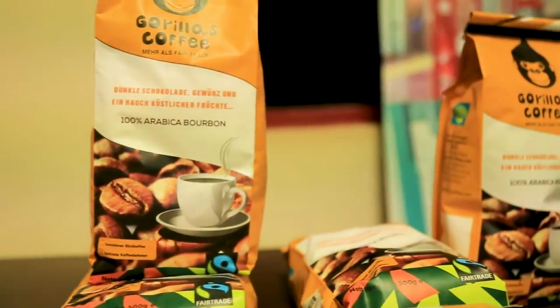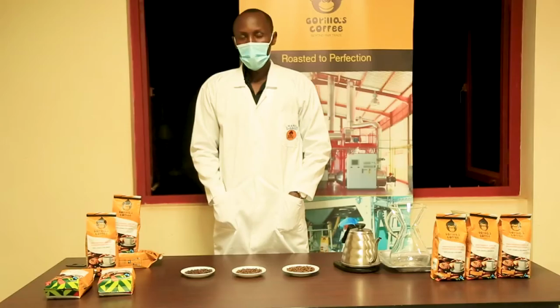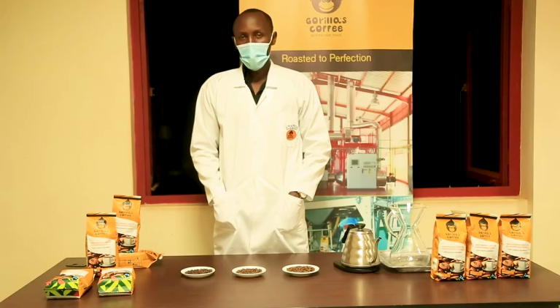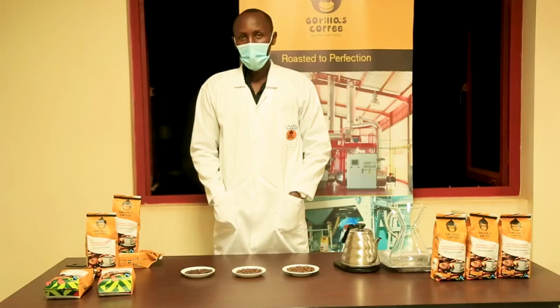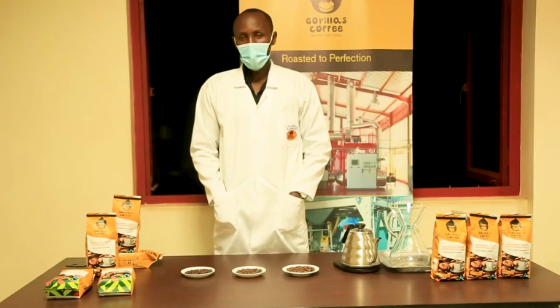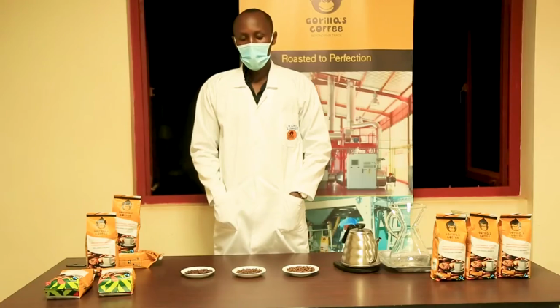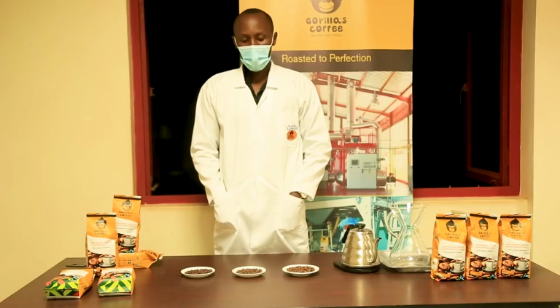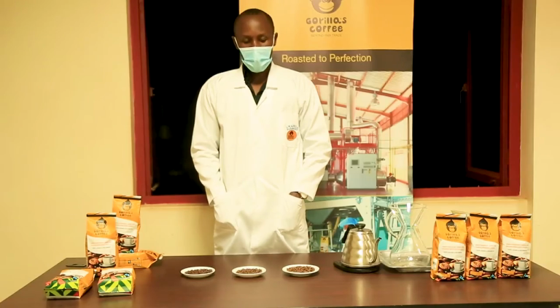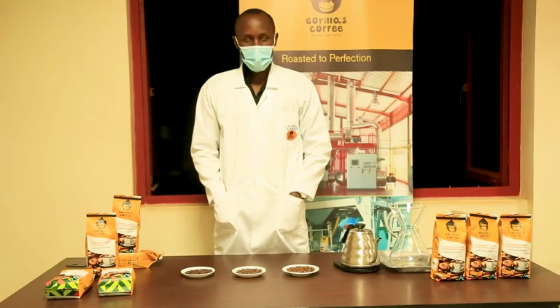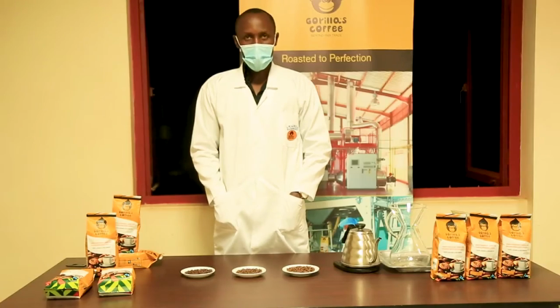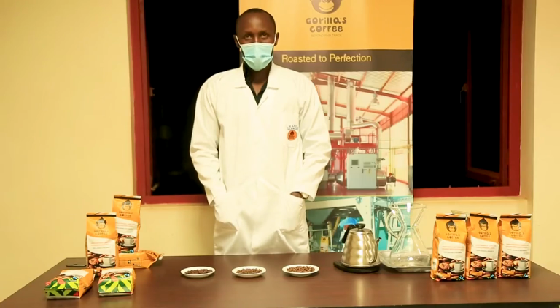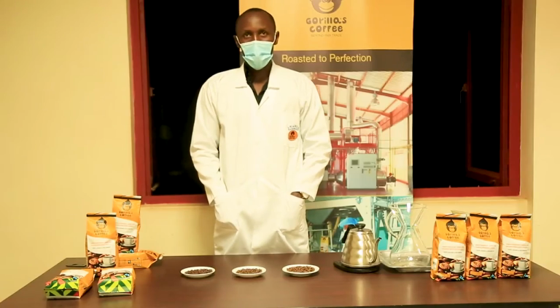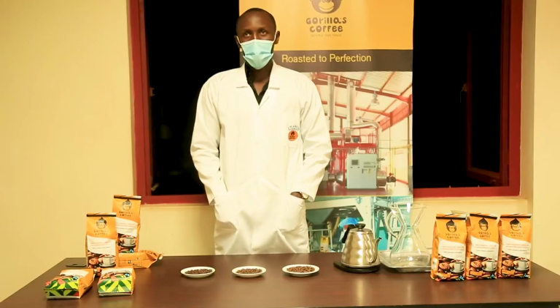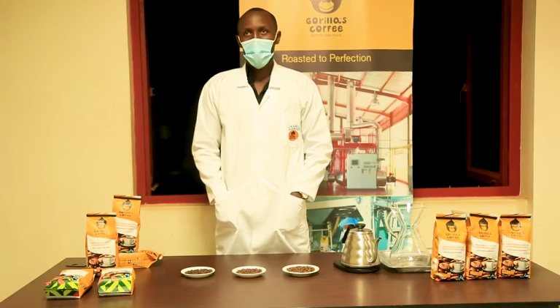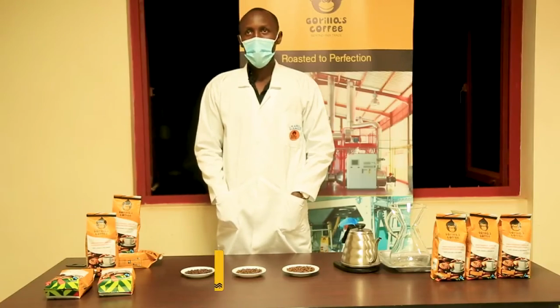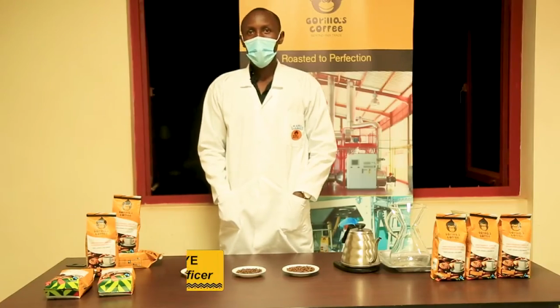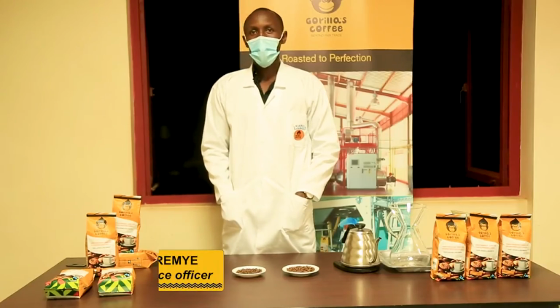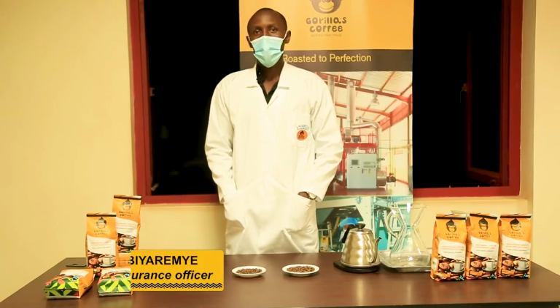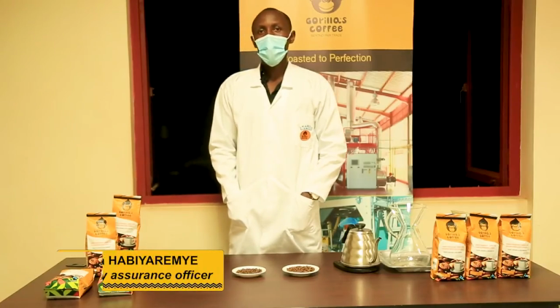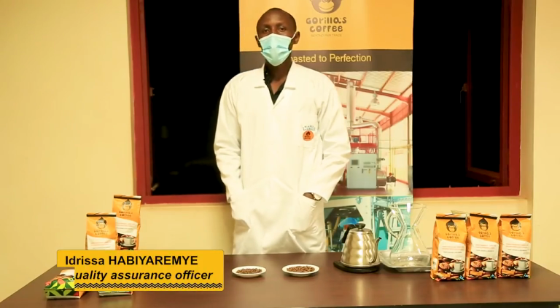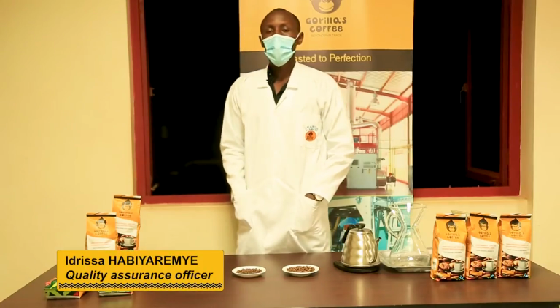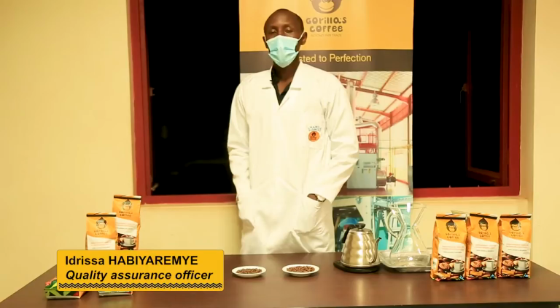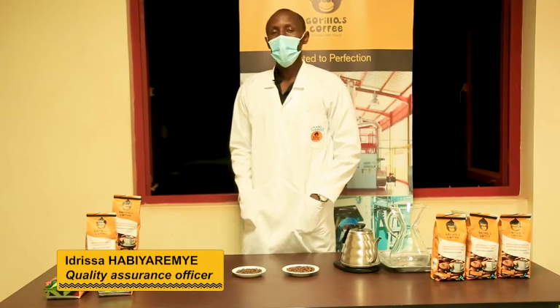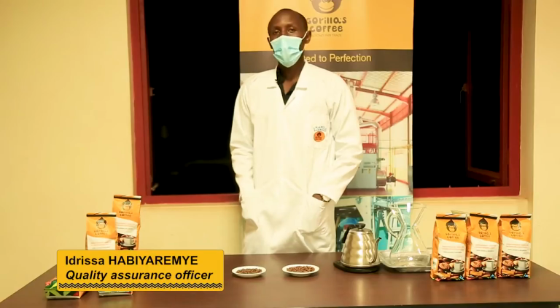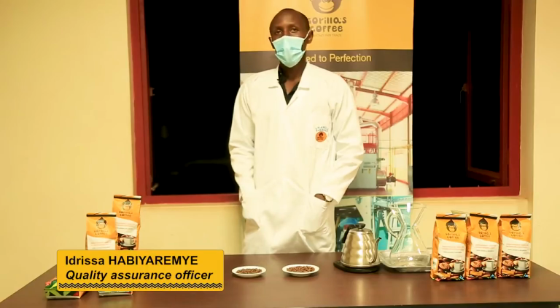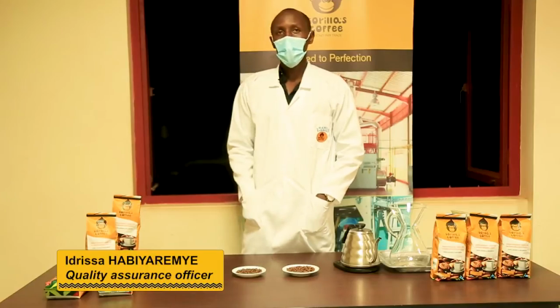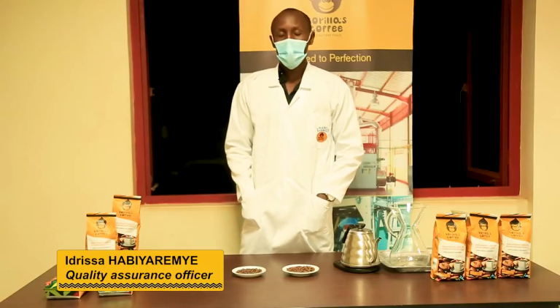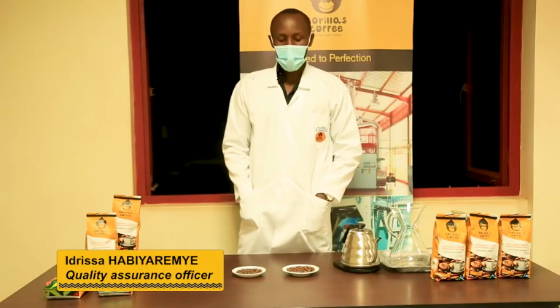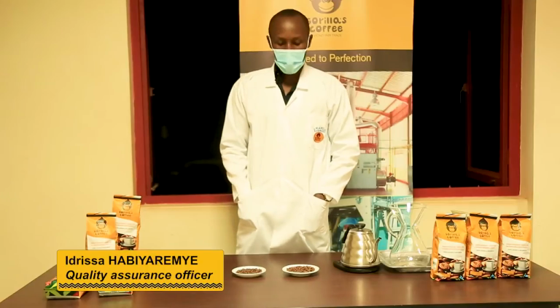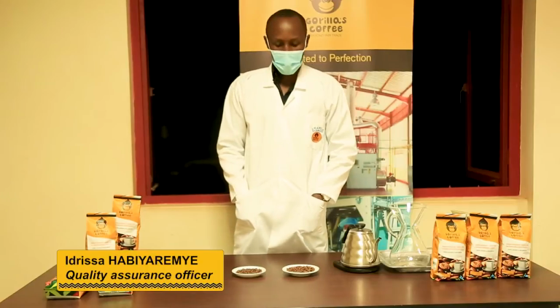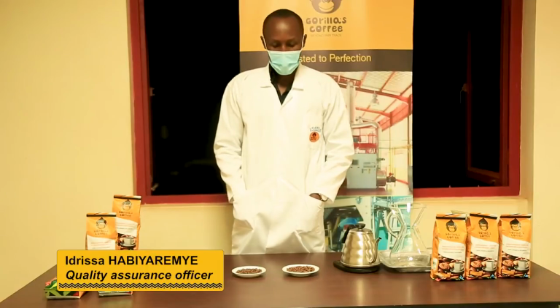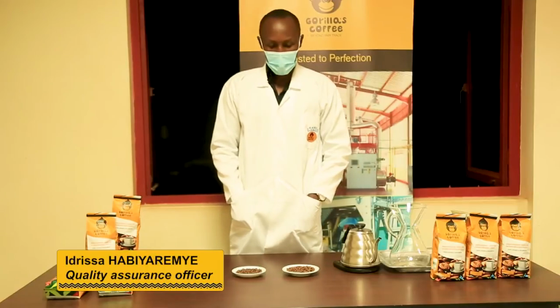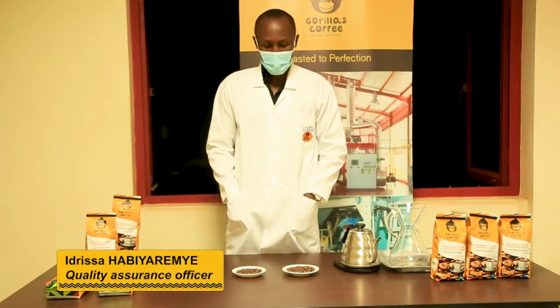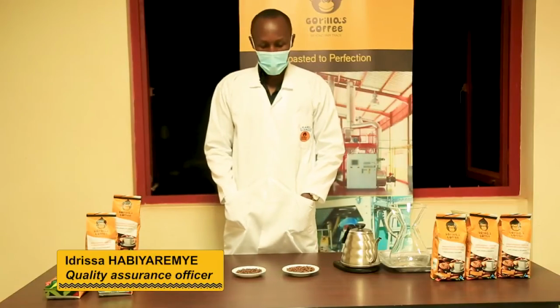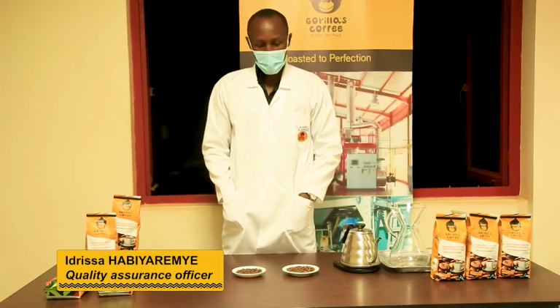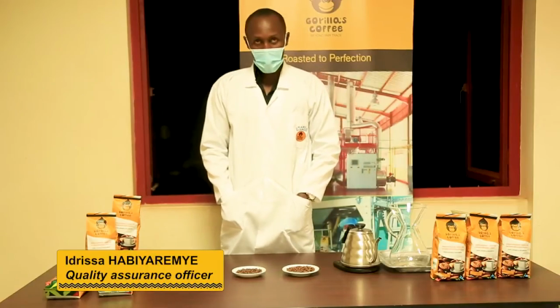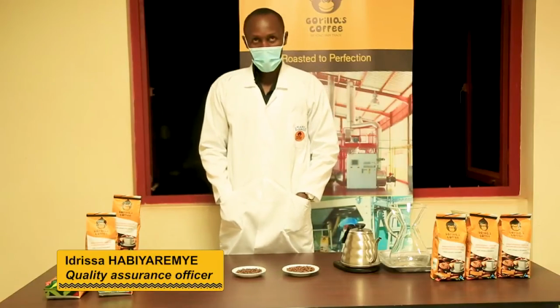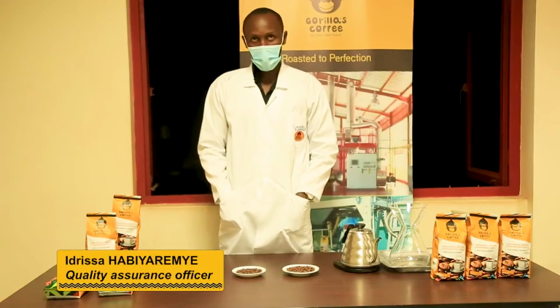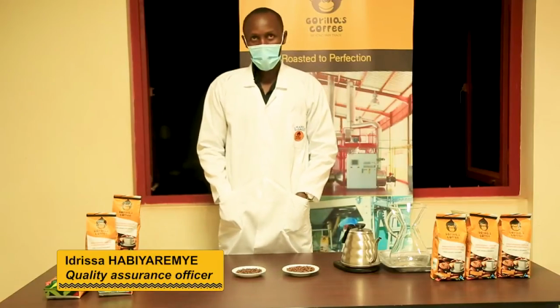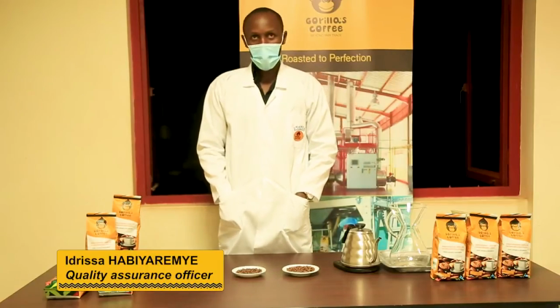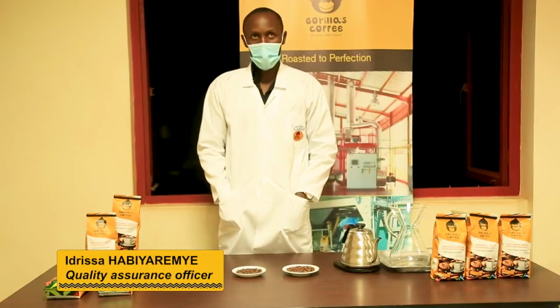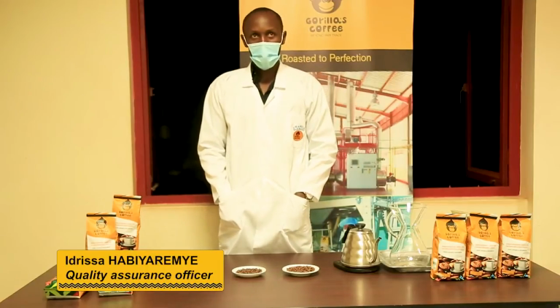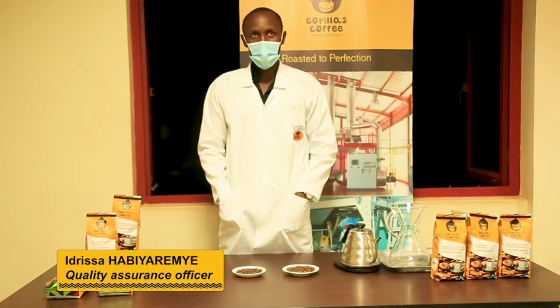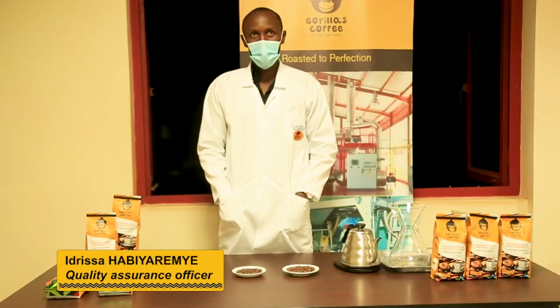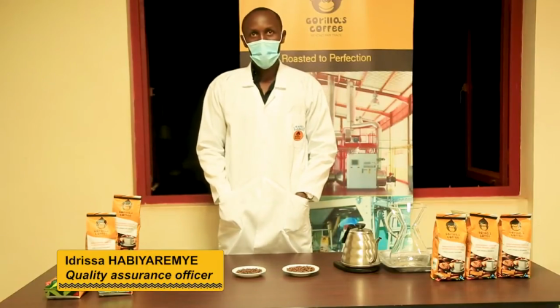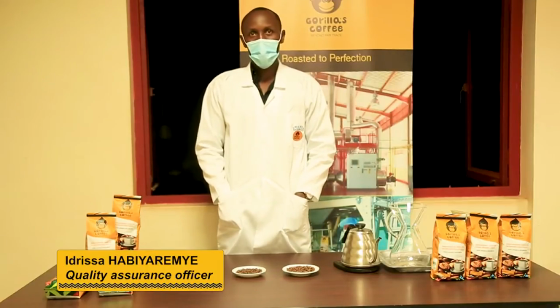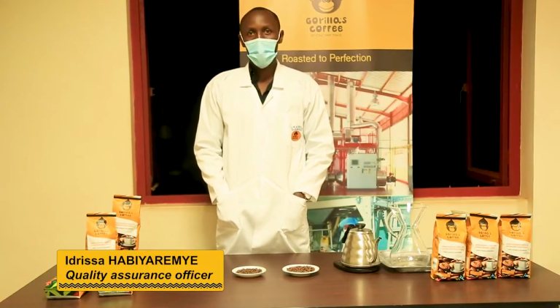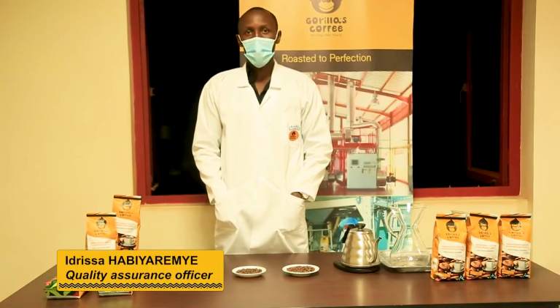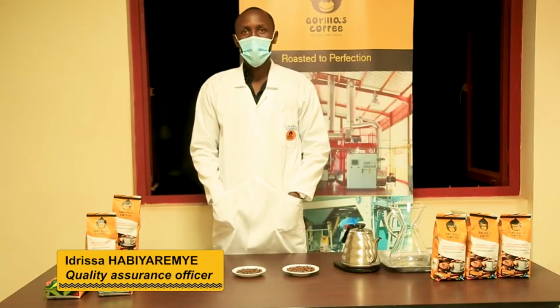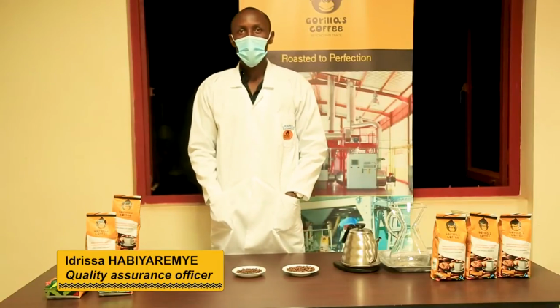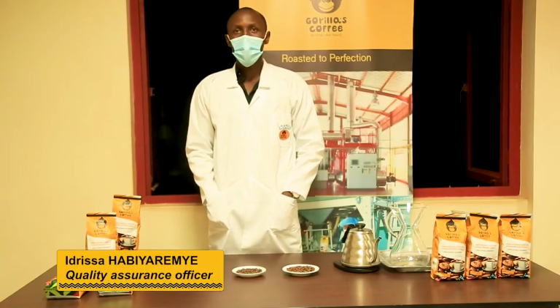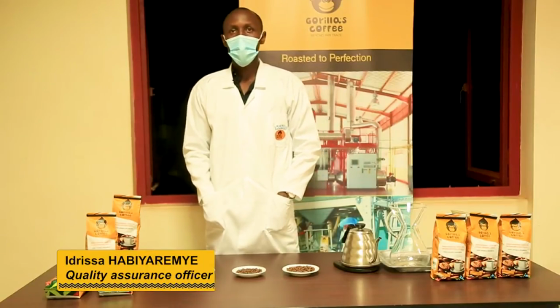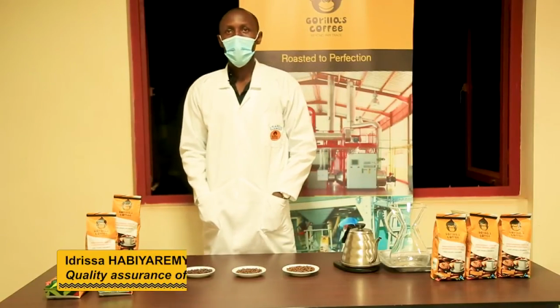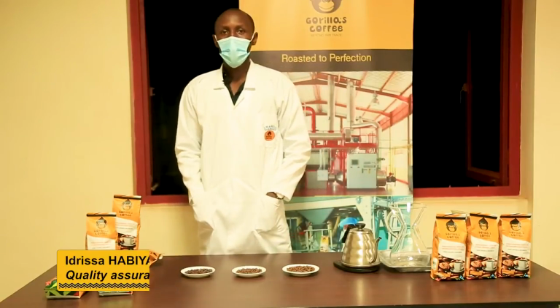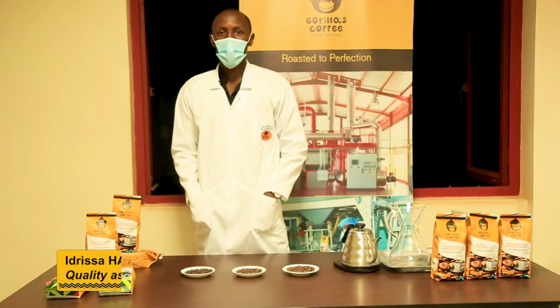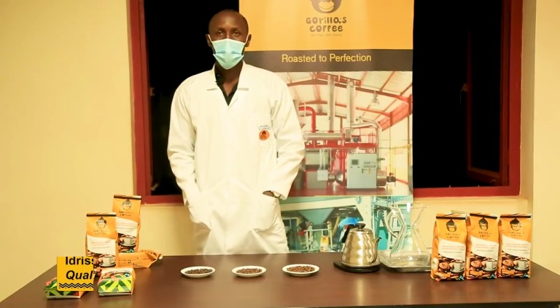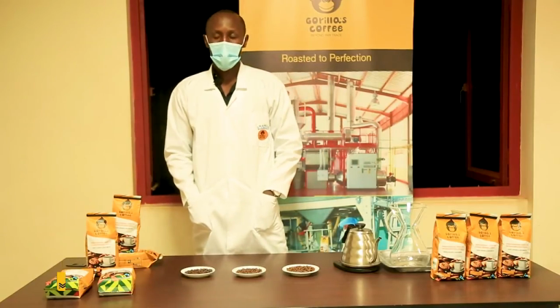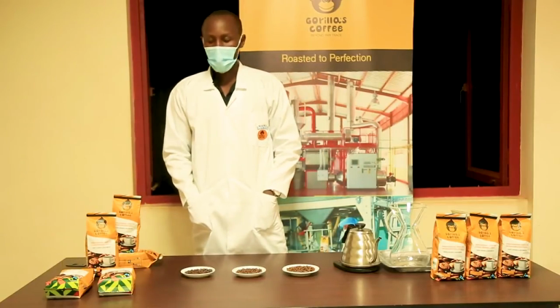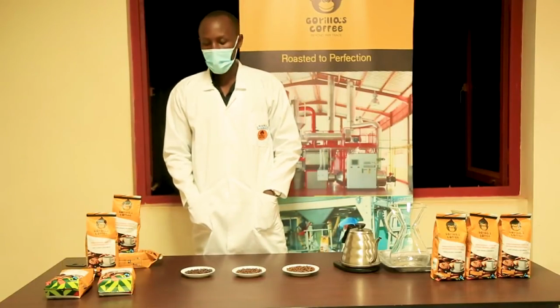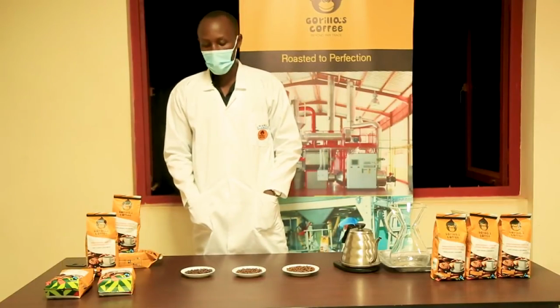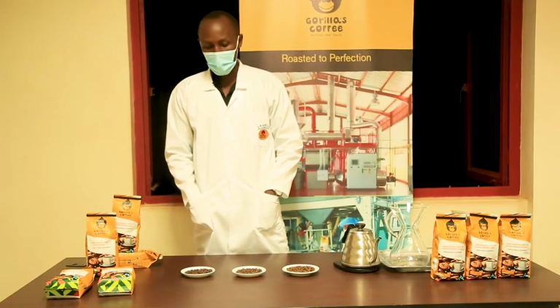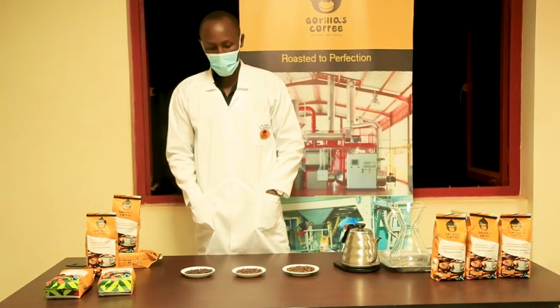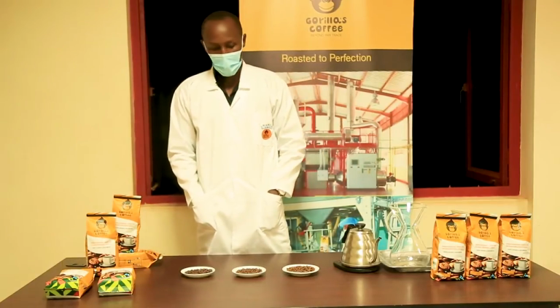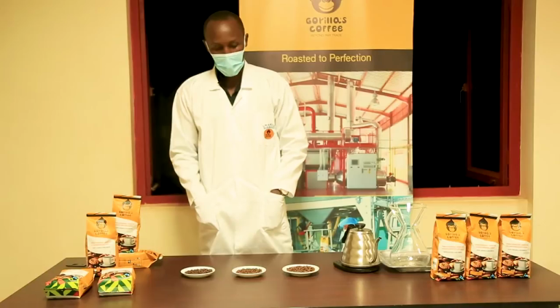Hello, my name is Idrissa Aviyaremye. I'm the quality assurance officer at Rwanda Farmer's Coffee Company, known as Gorillaz Coffee.